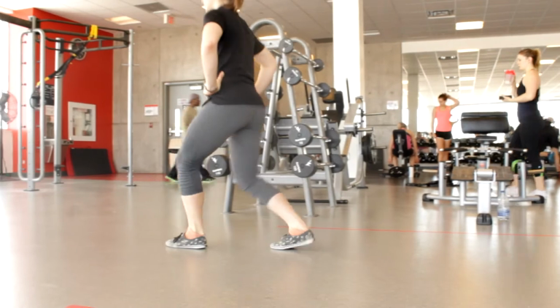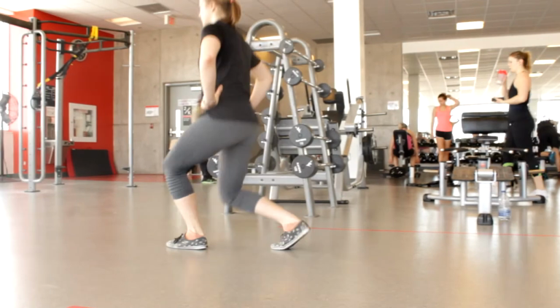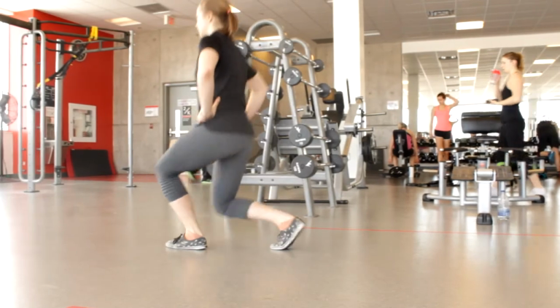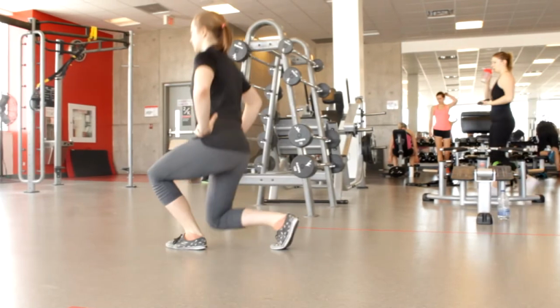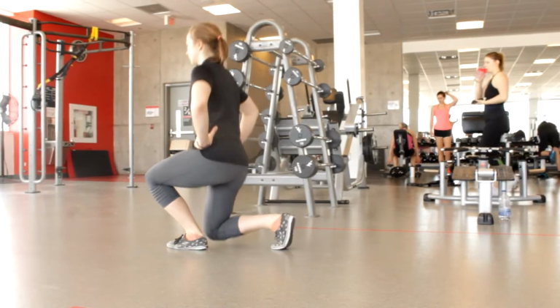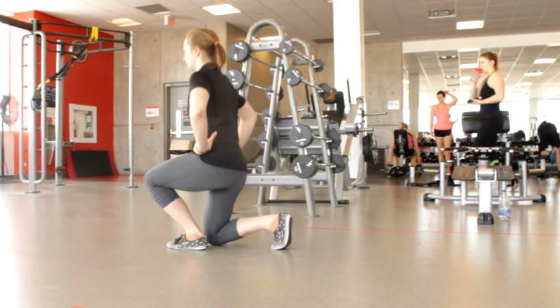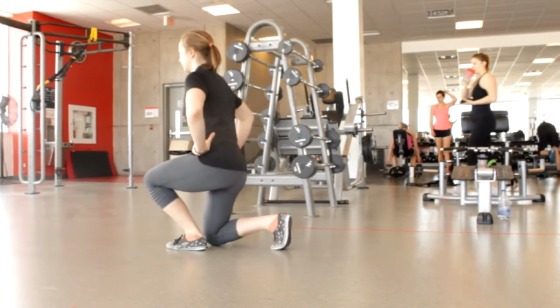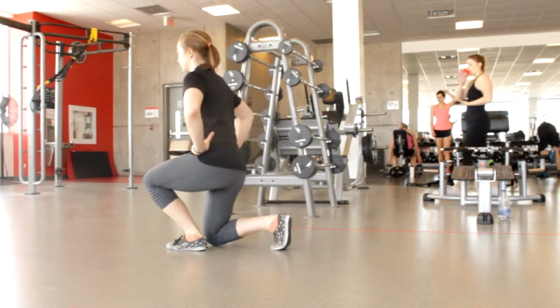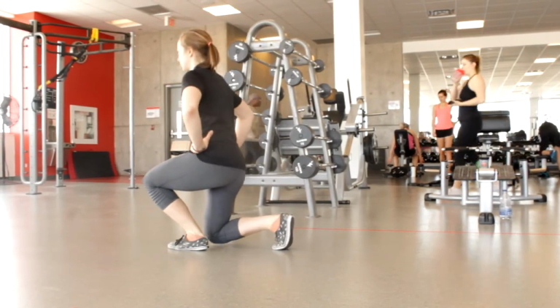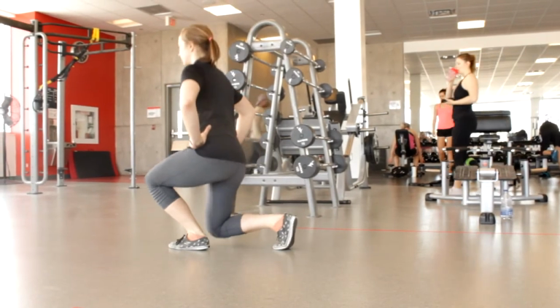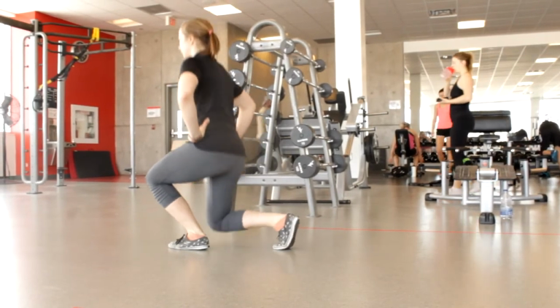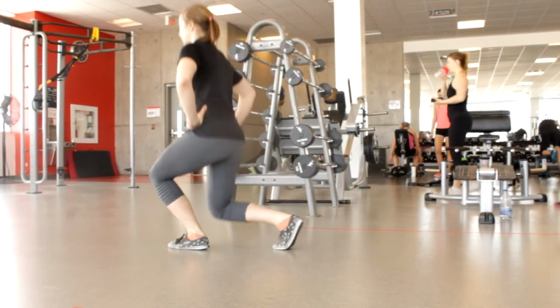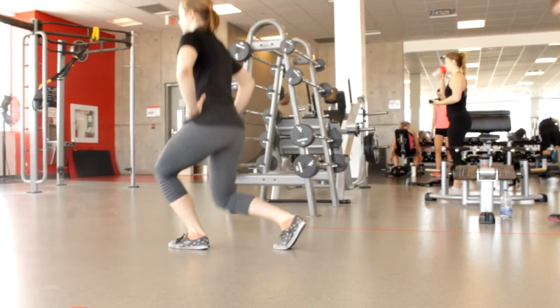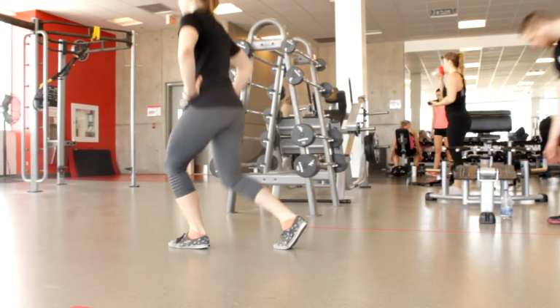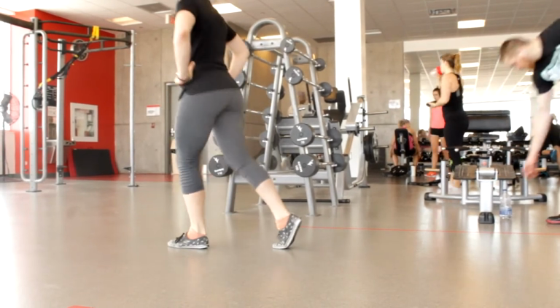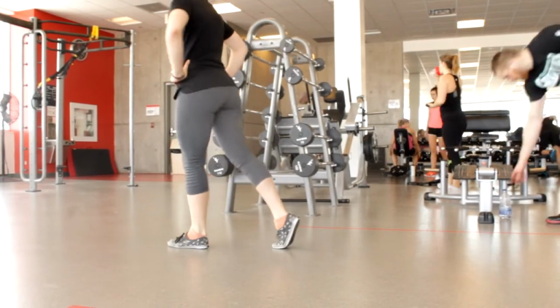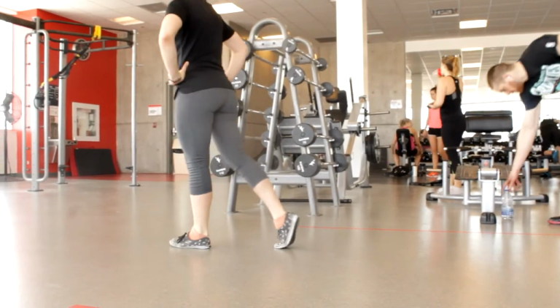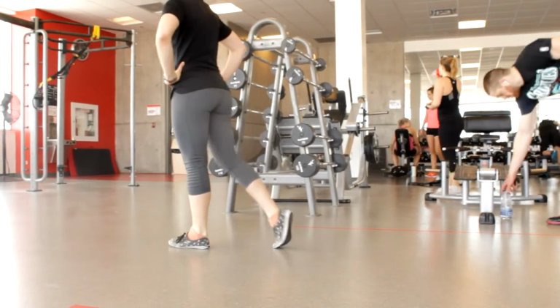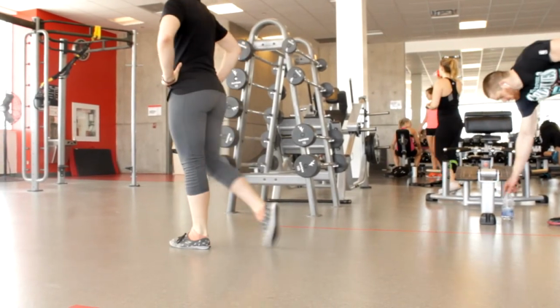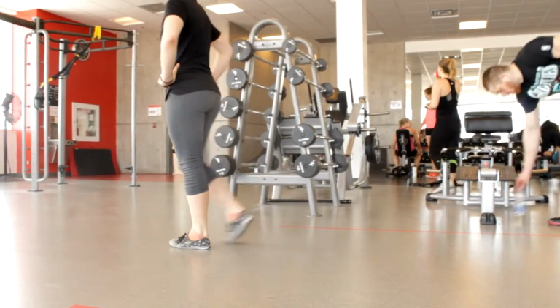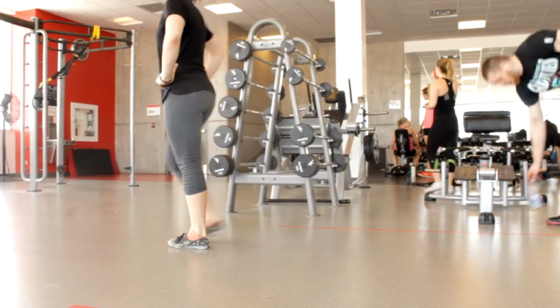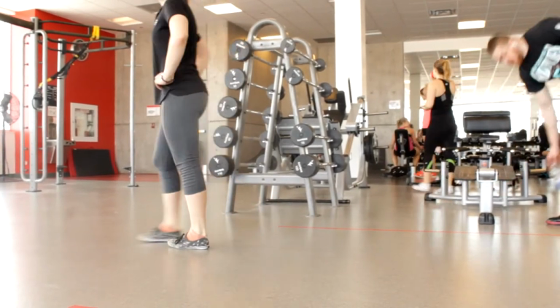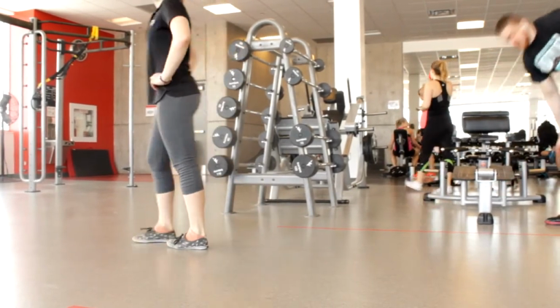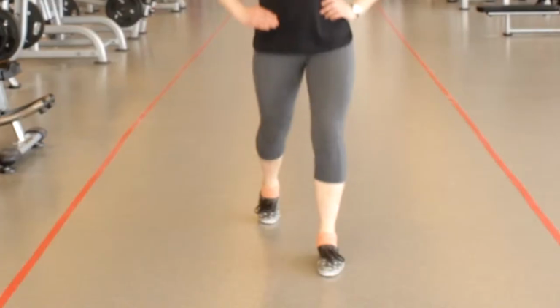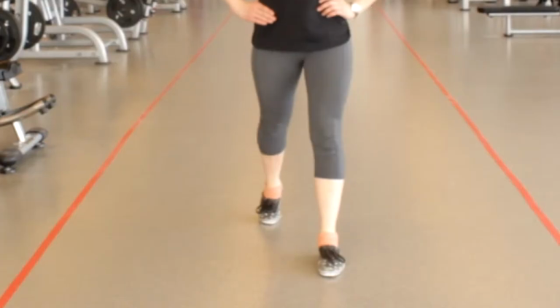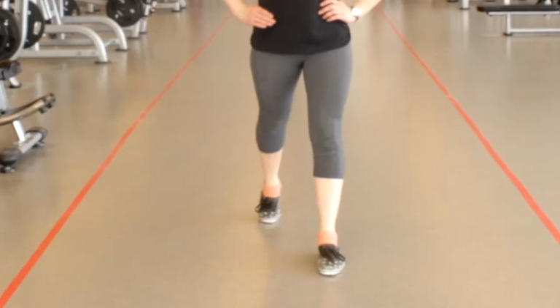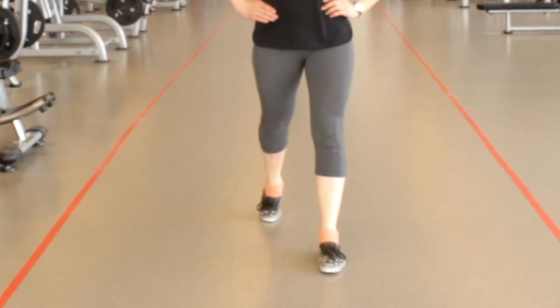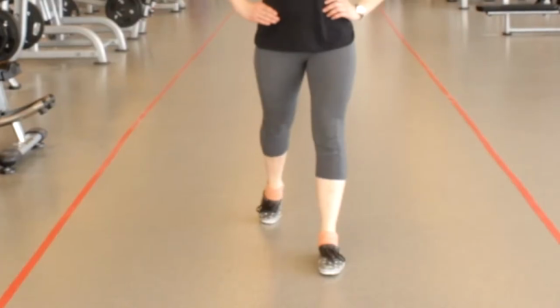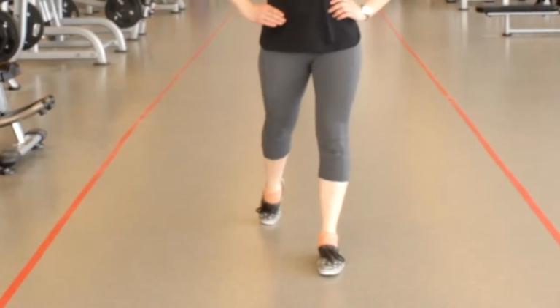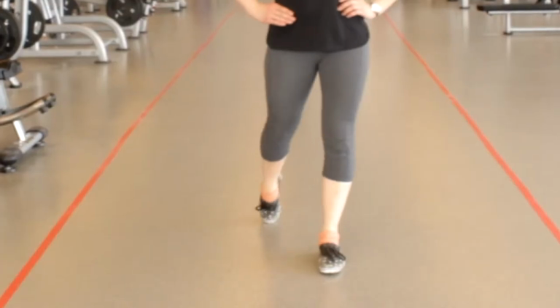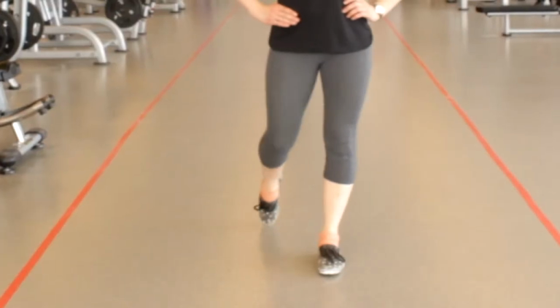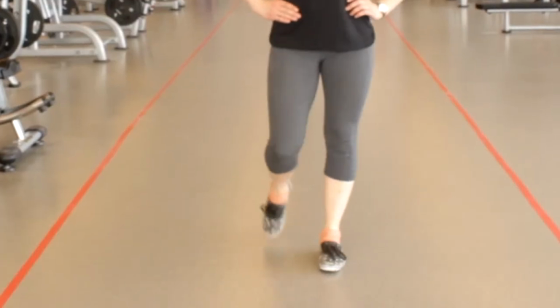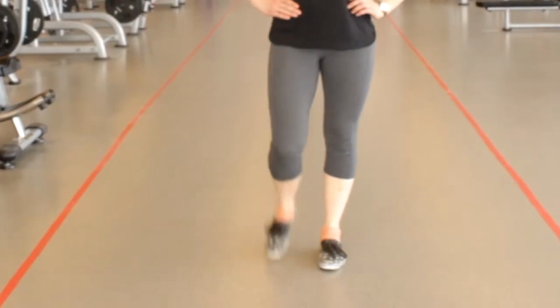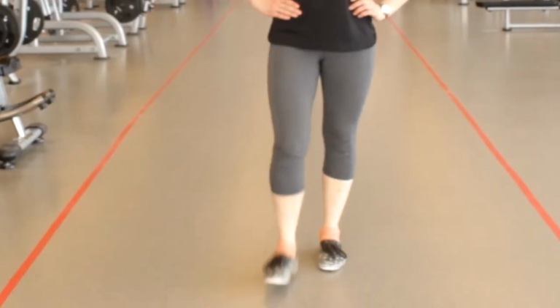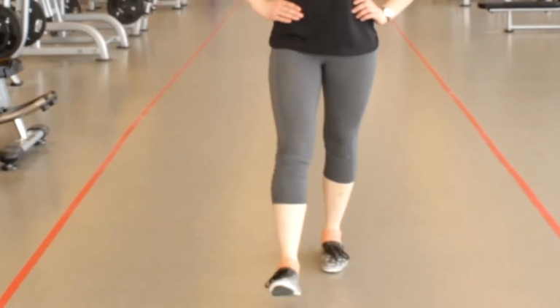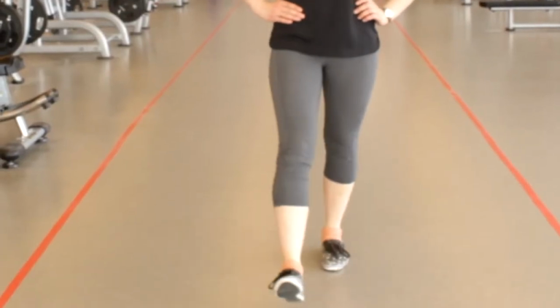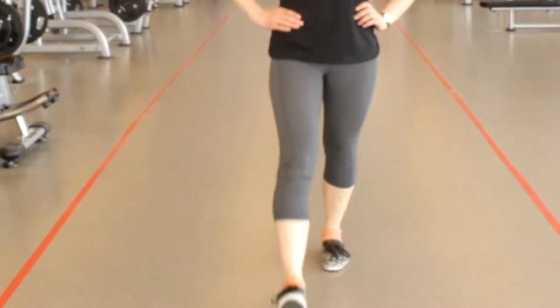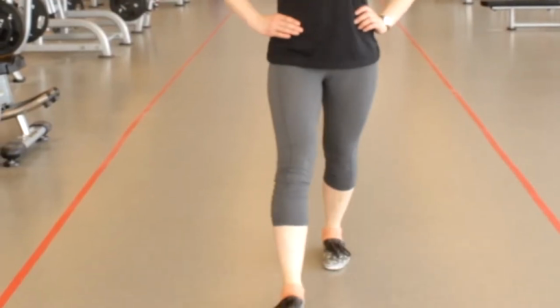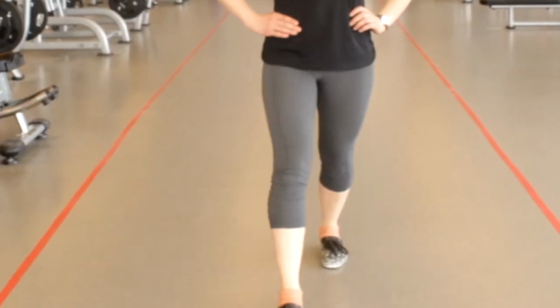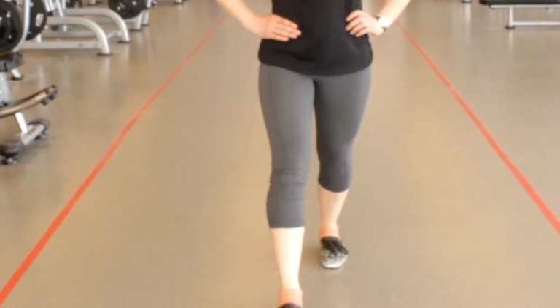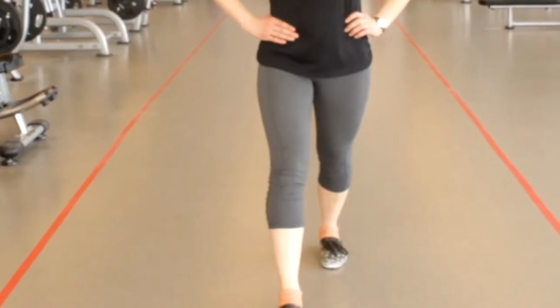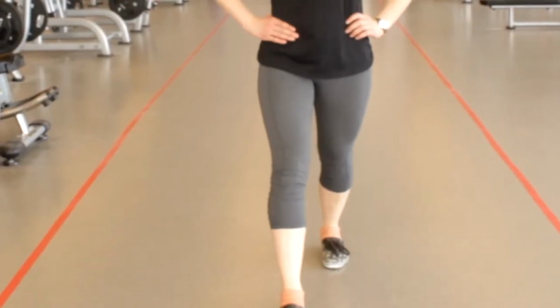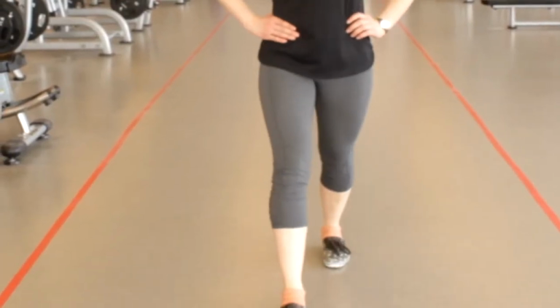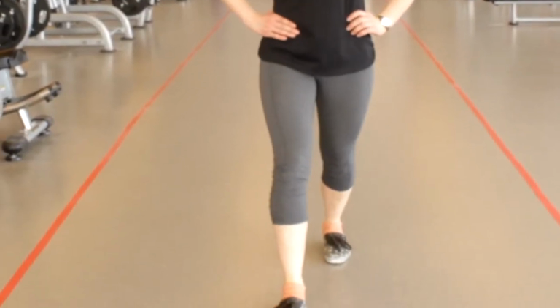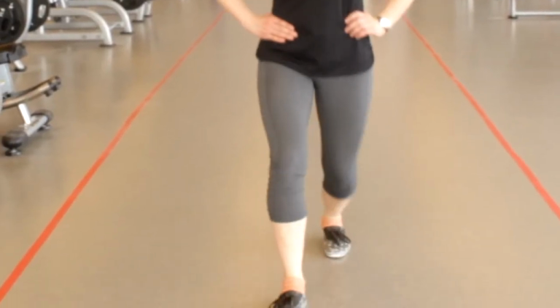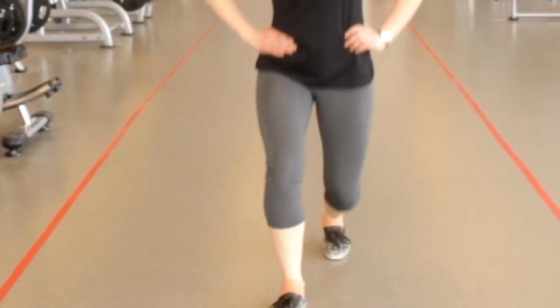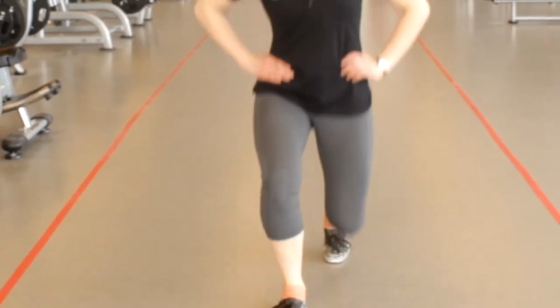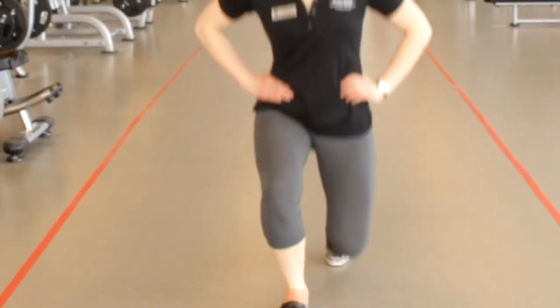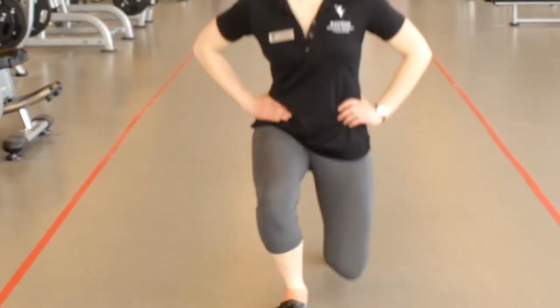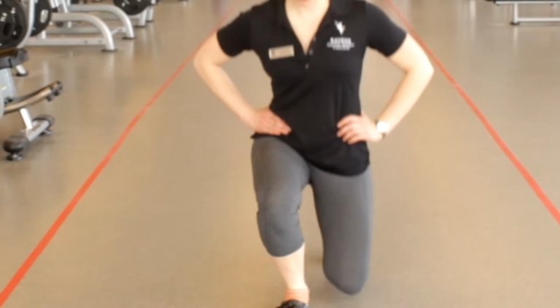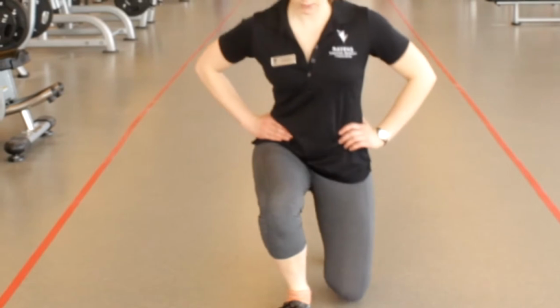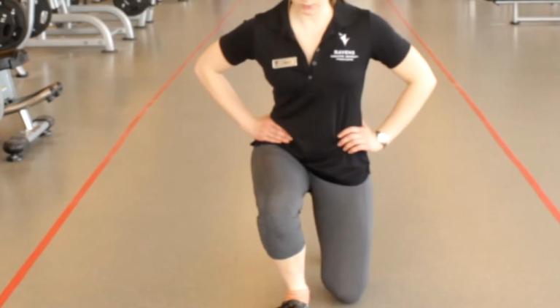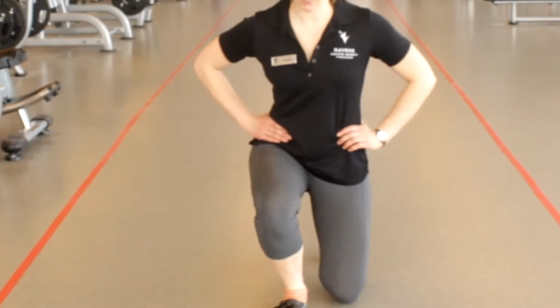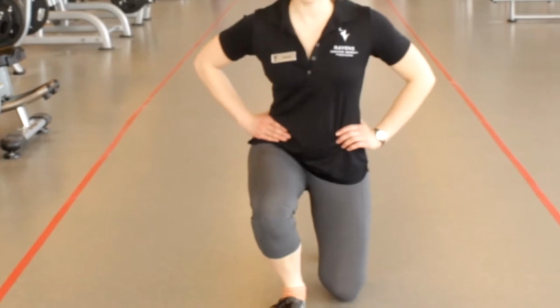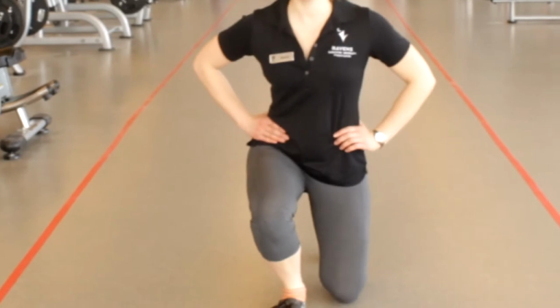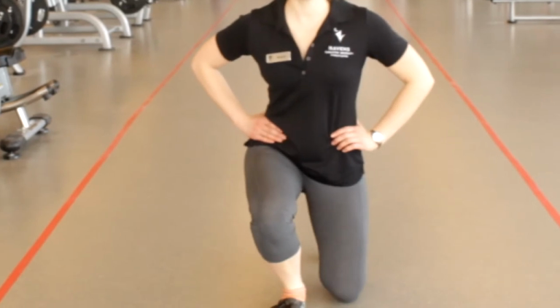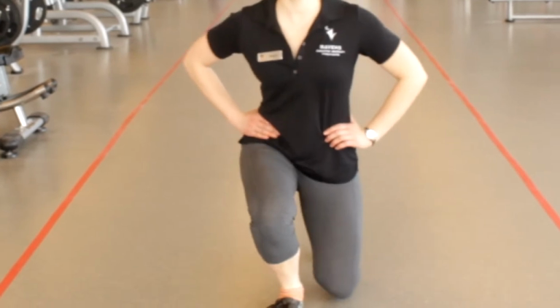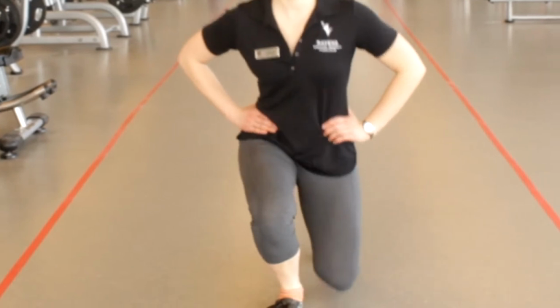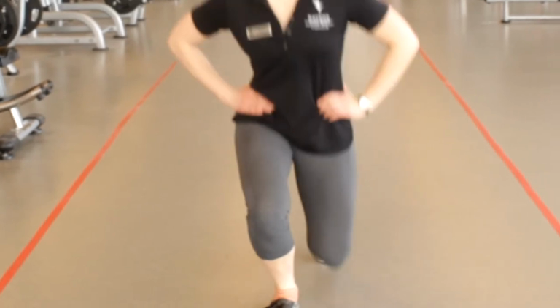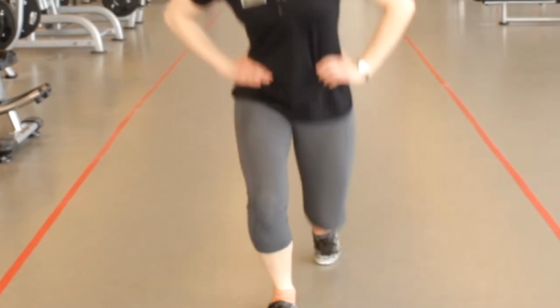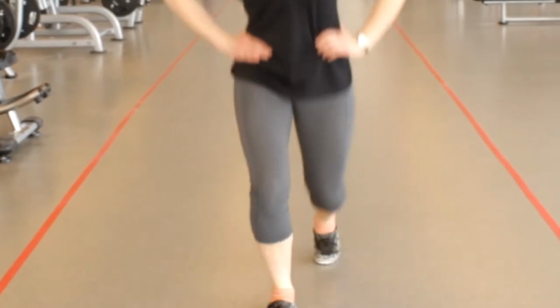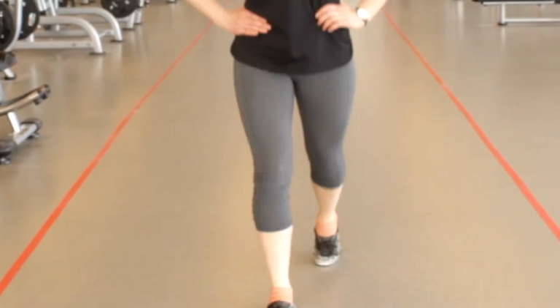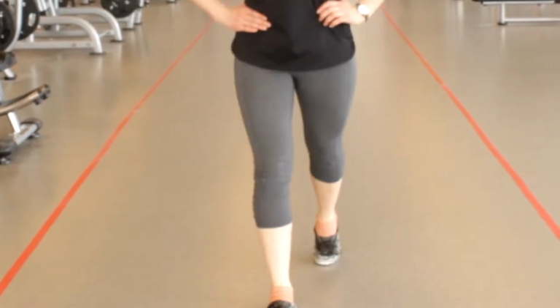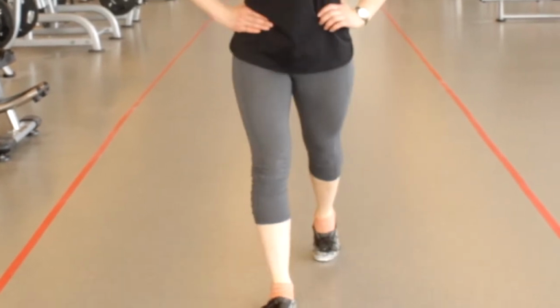Once you've reached your 90 degree angle, come back up to the starting position, keeping the knees soft and not locking them out at the top.